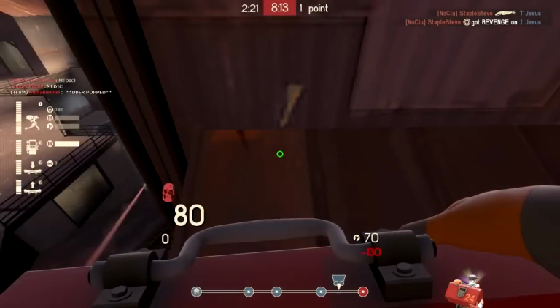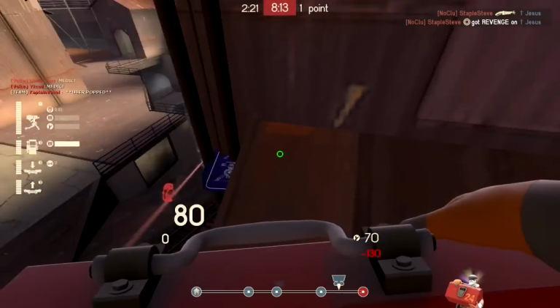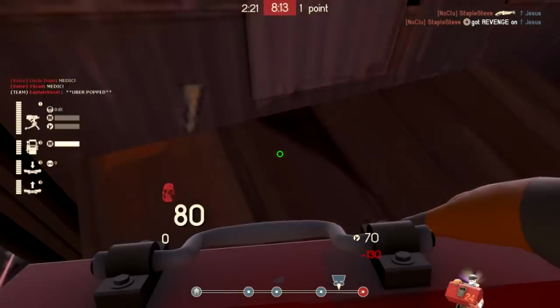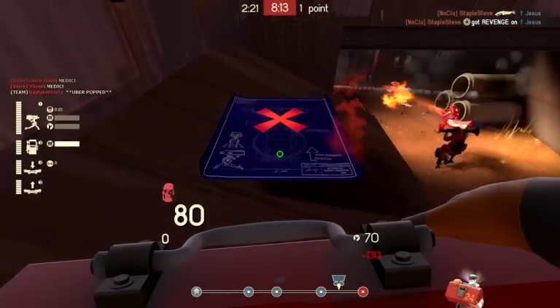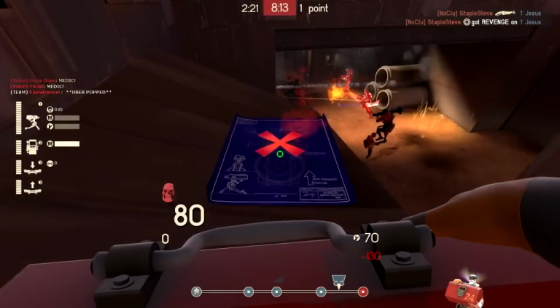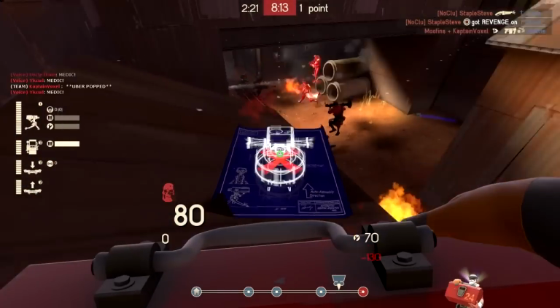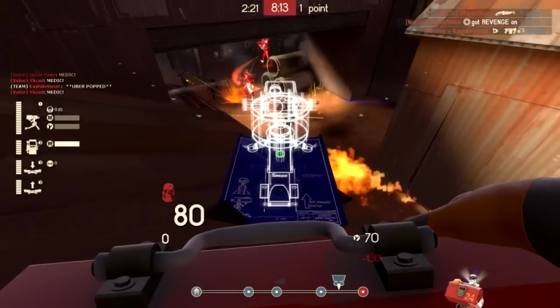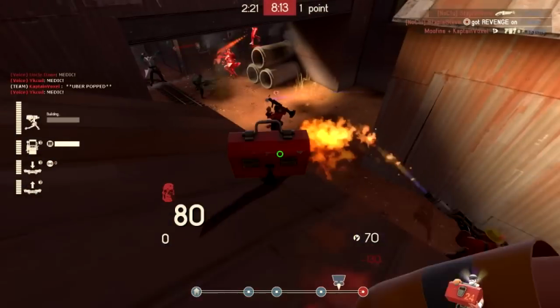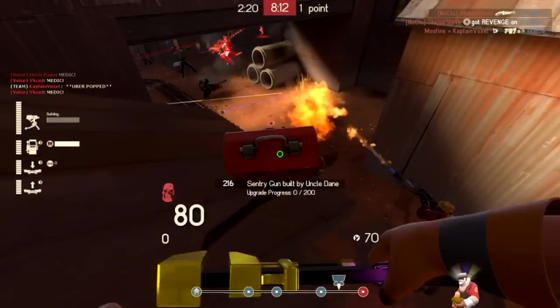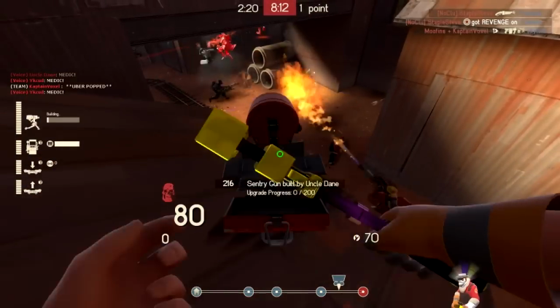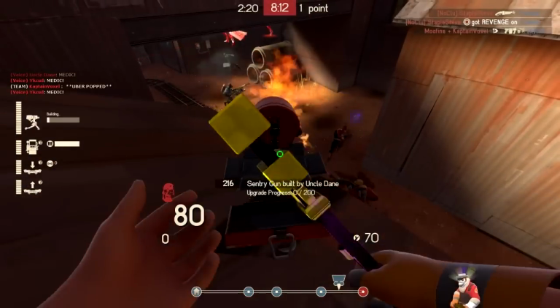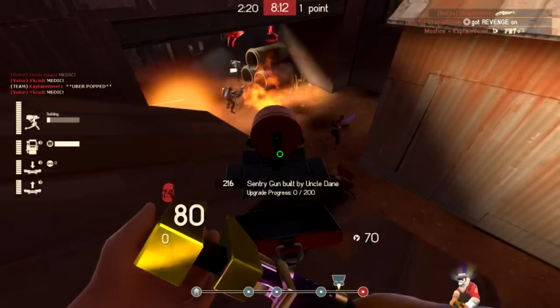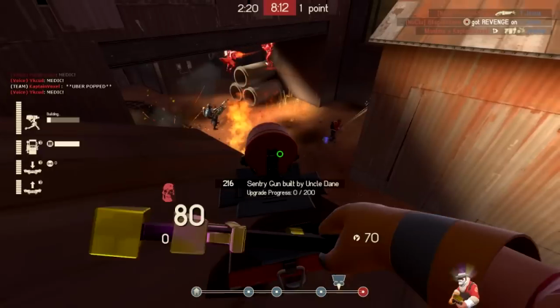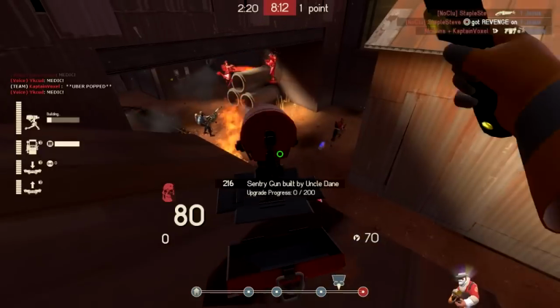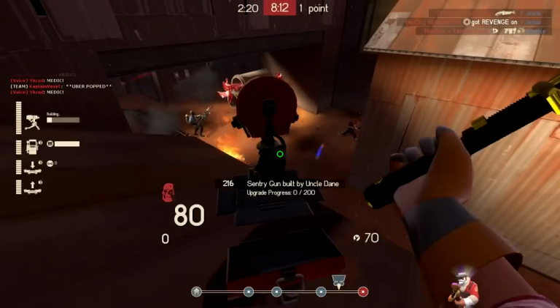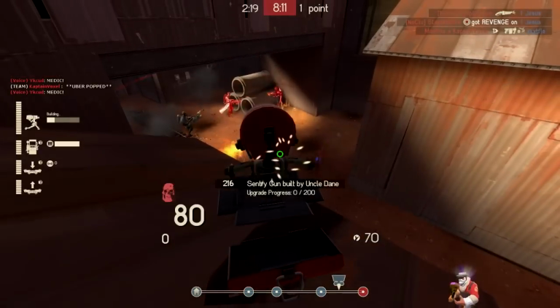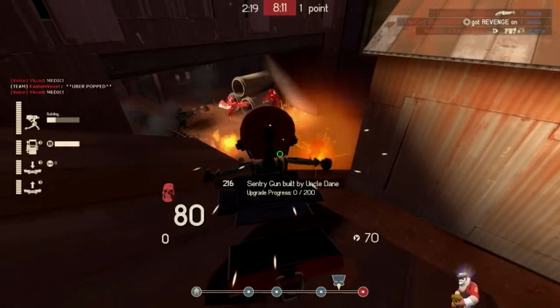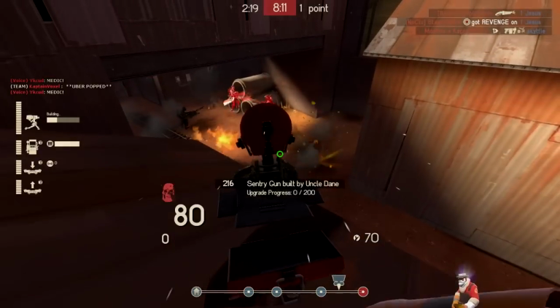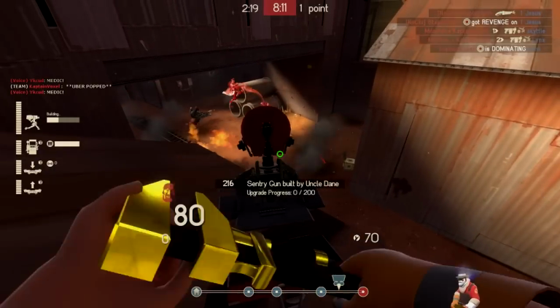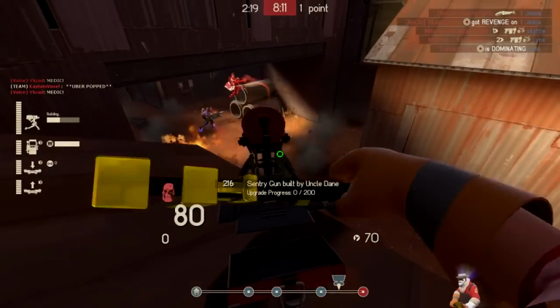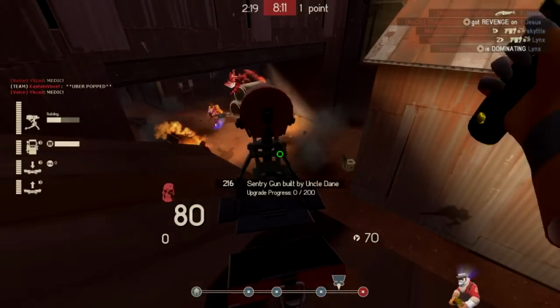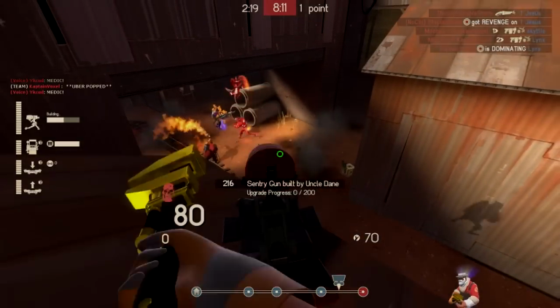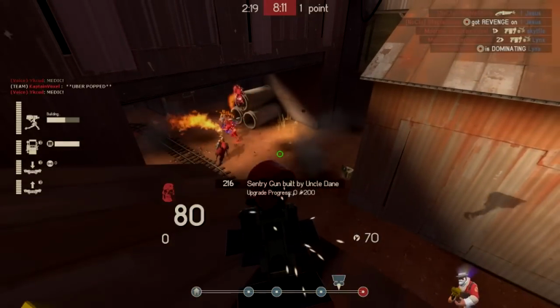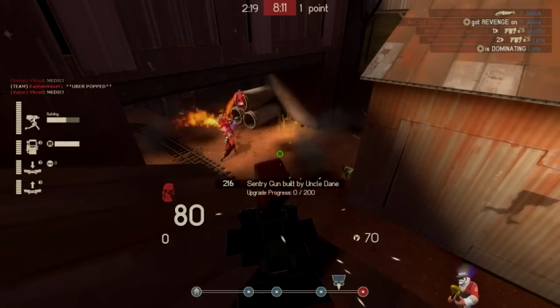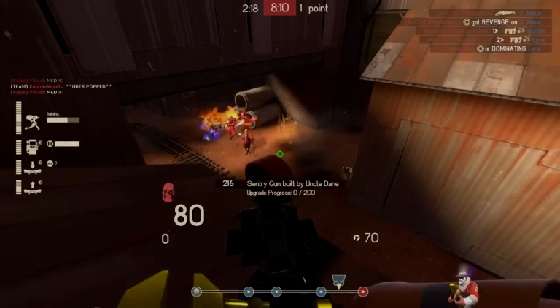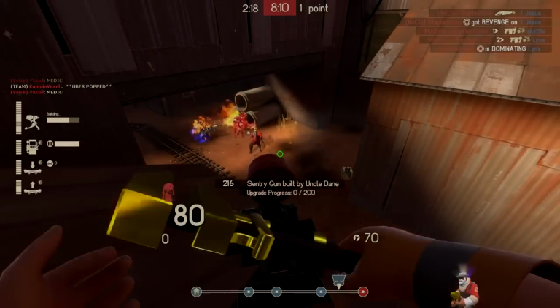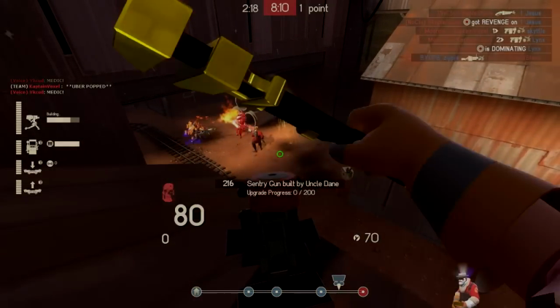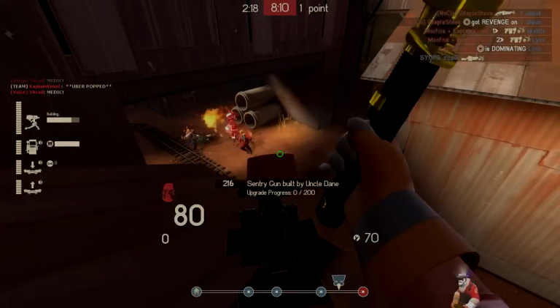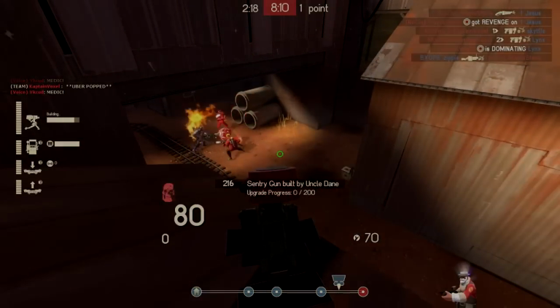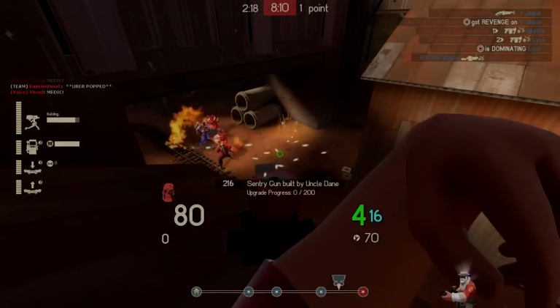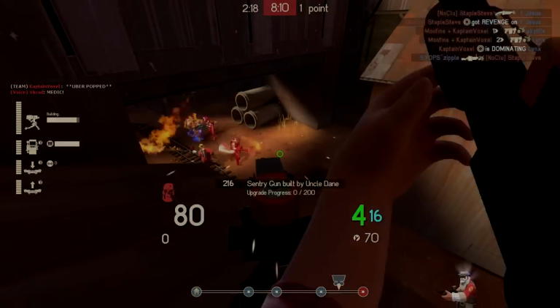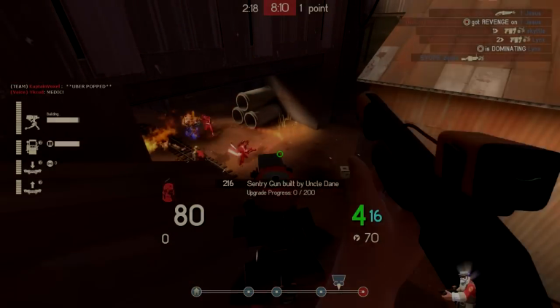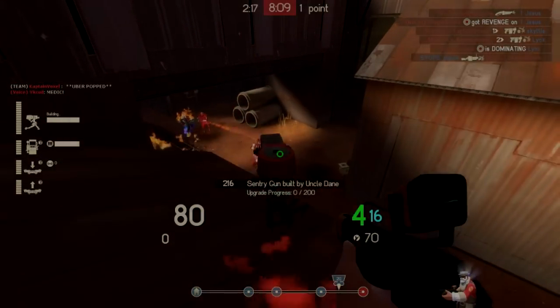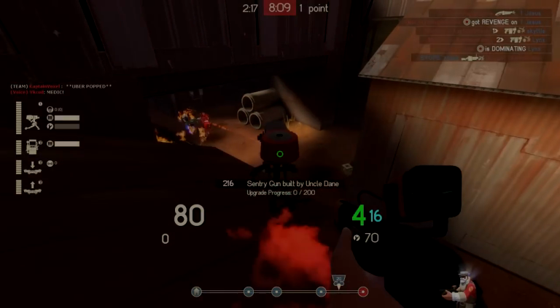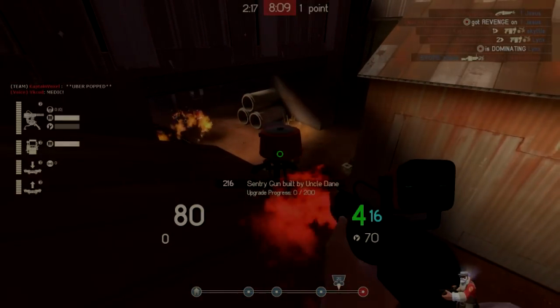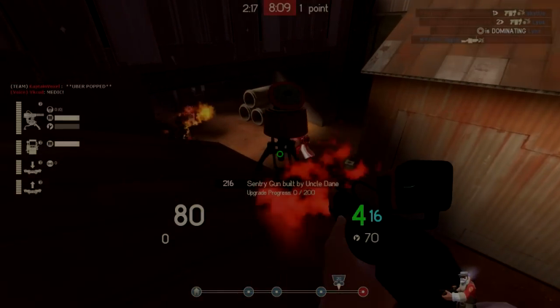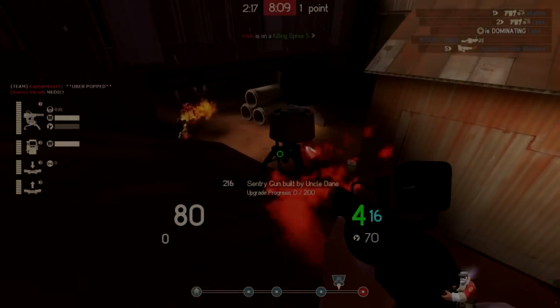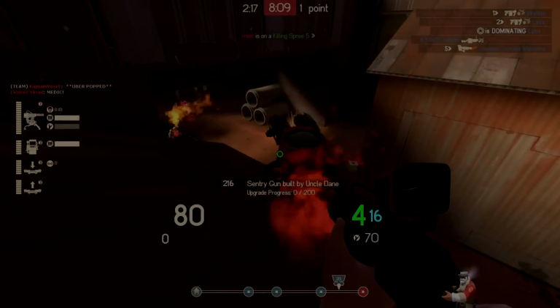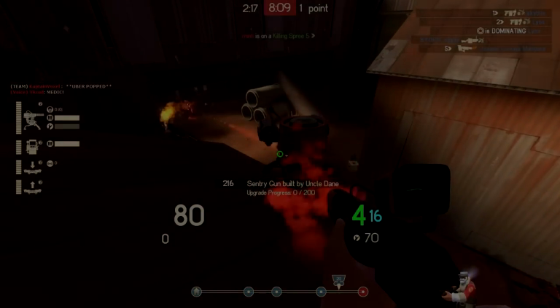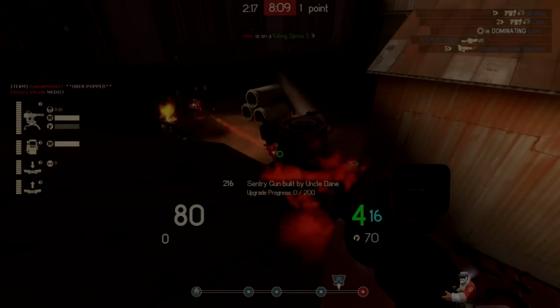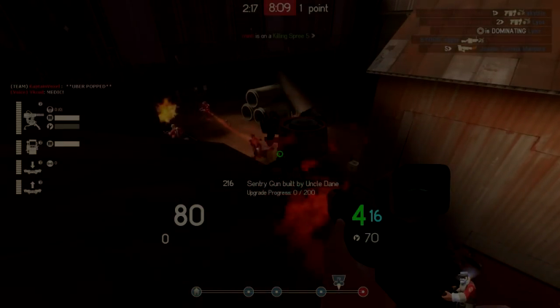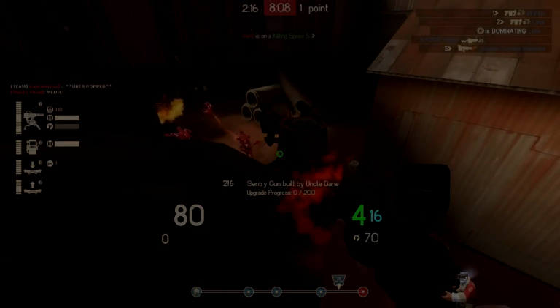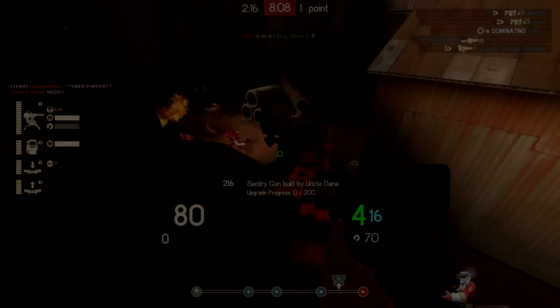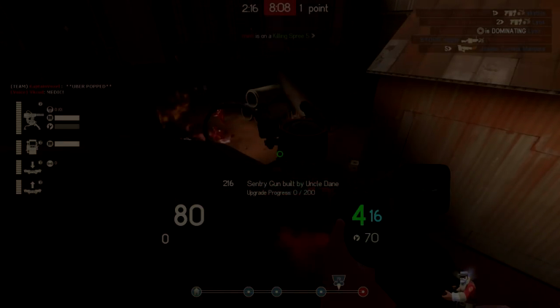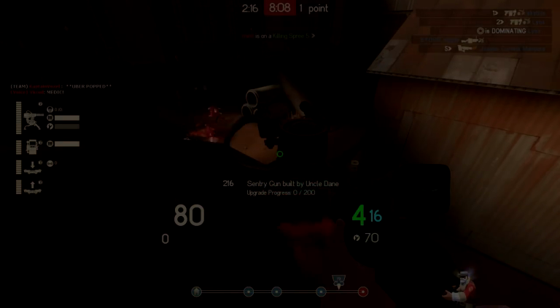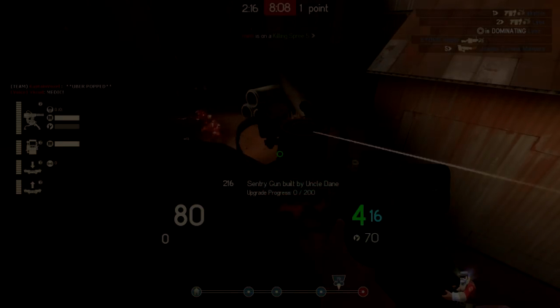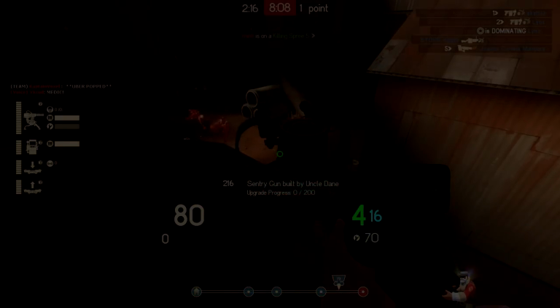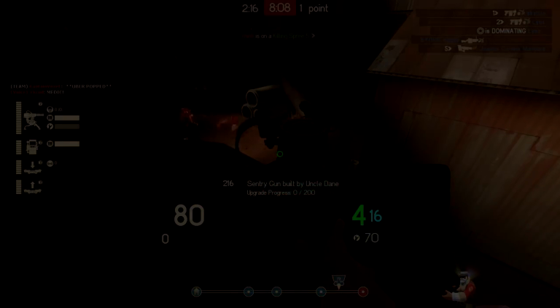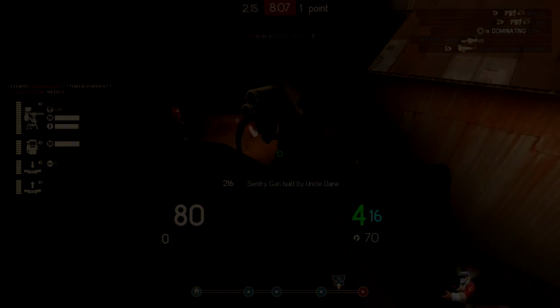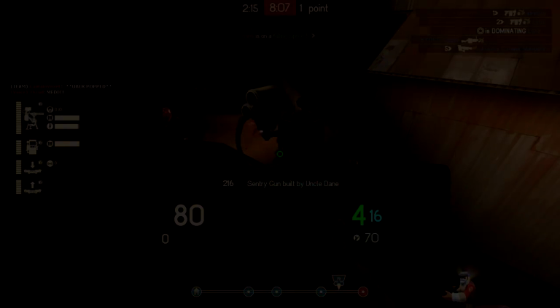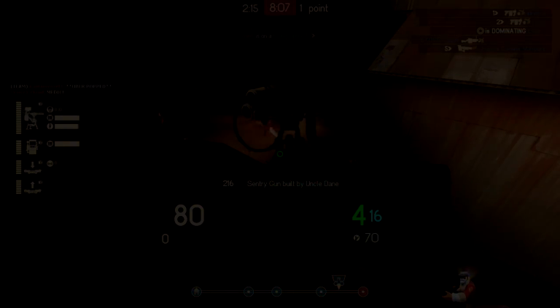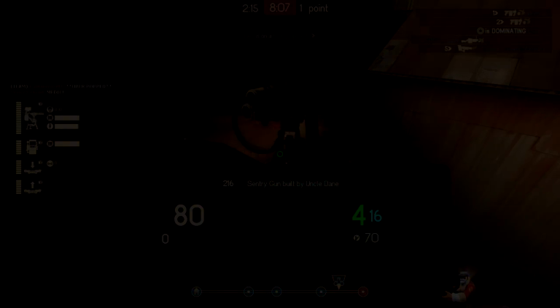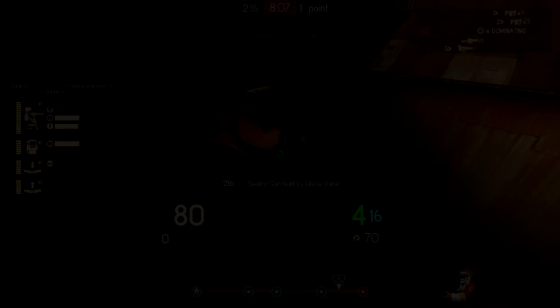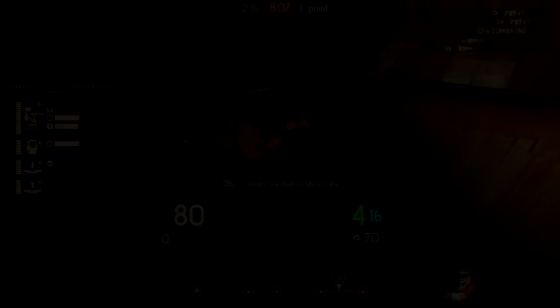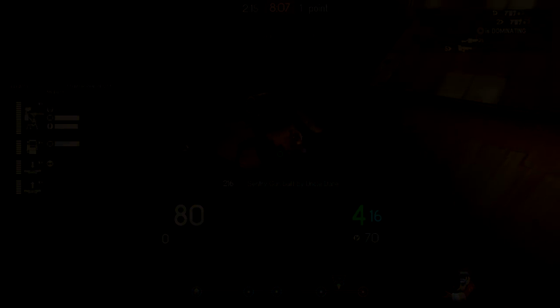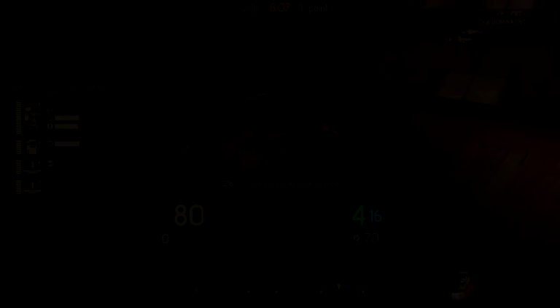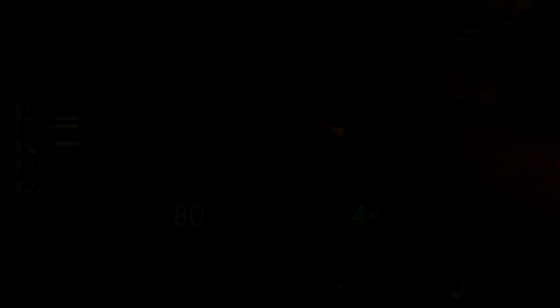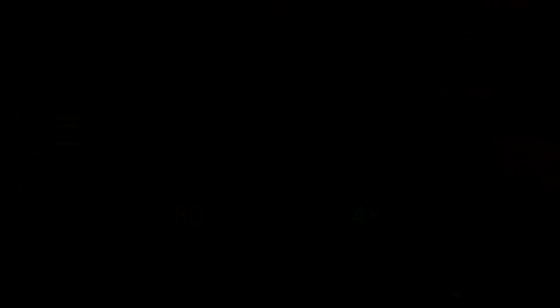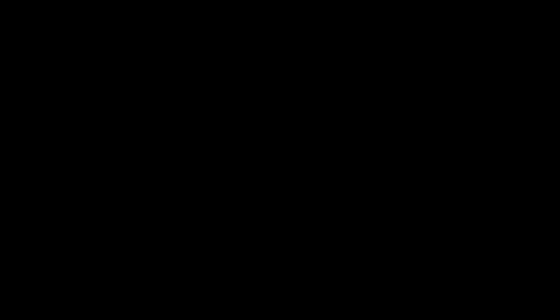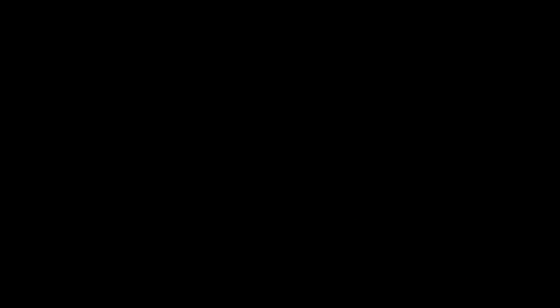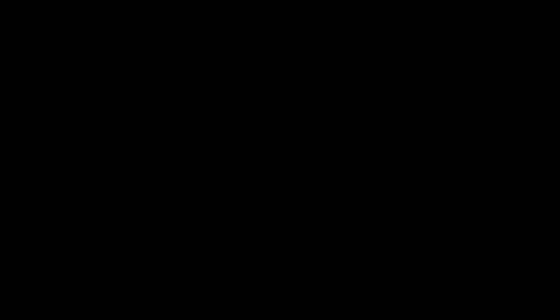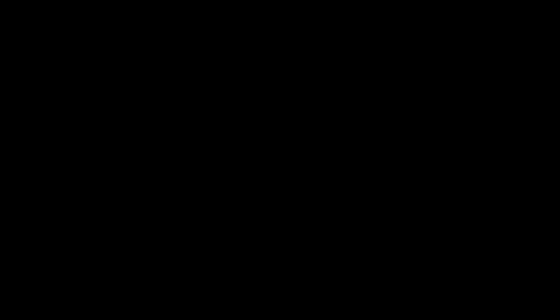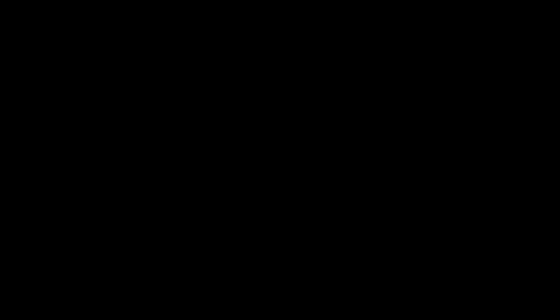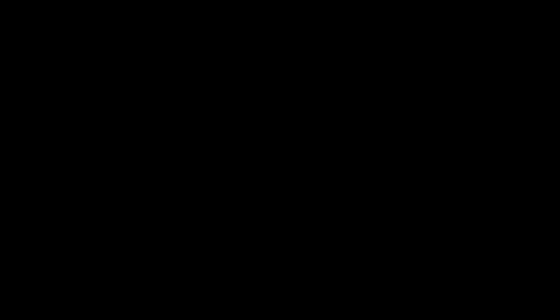Last but not least, the Rescue Ranger can aid you greatly in using the wrangler to sentry jump to locations you normally wouldn't be able to get to, and teleport your already built sentry to you — but that's a video for another day. I'm Uncle Dane, thanks for watching.